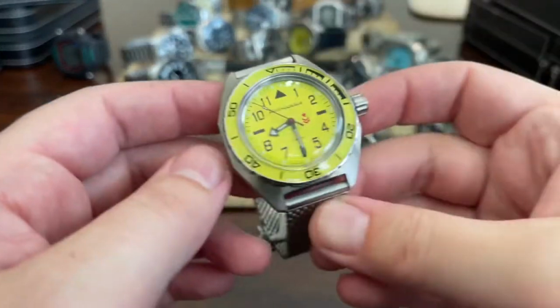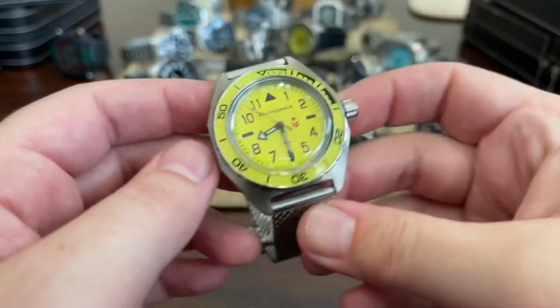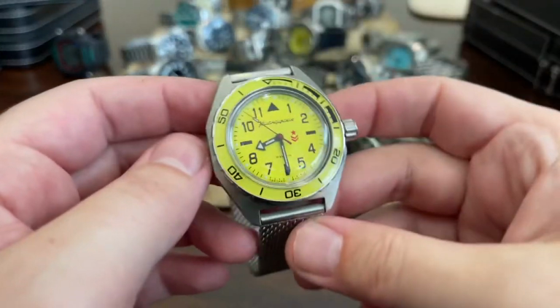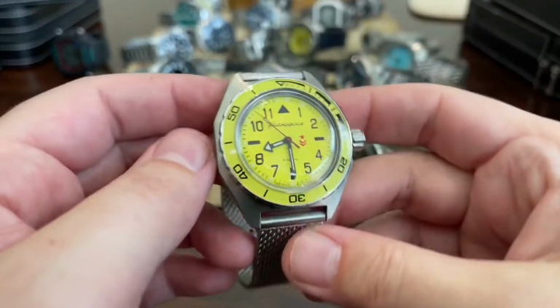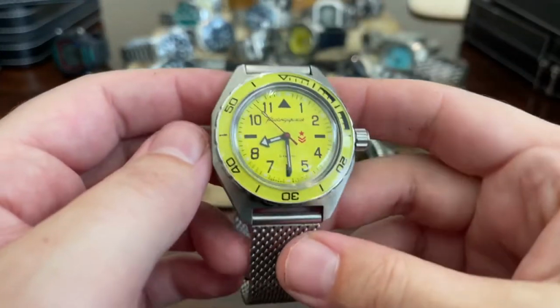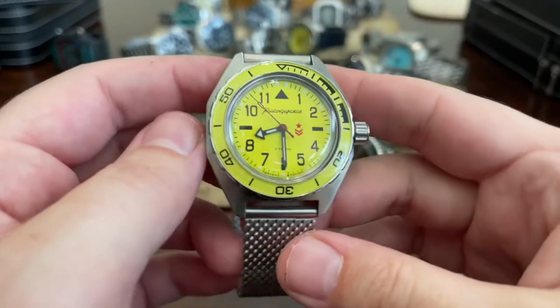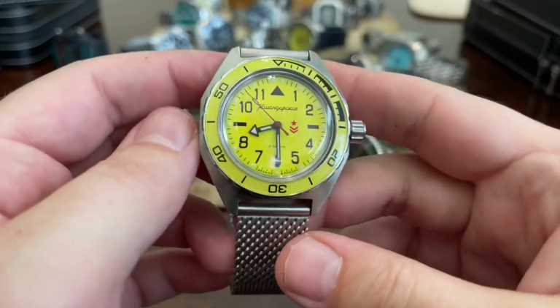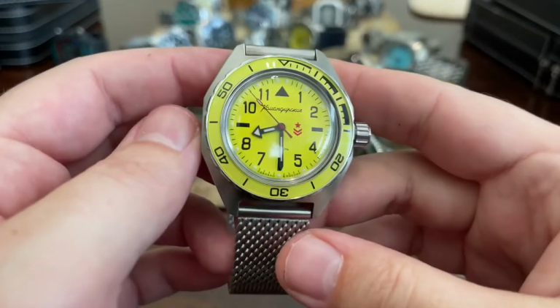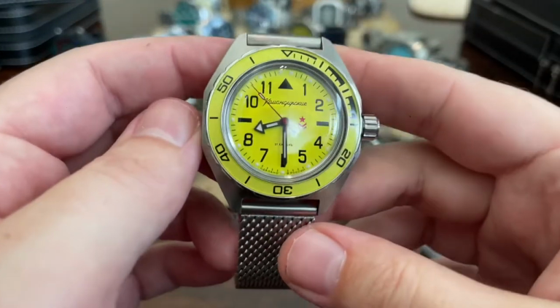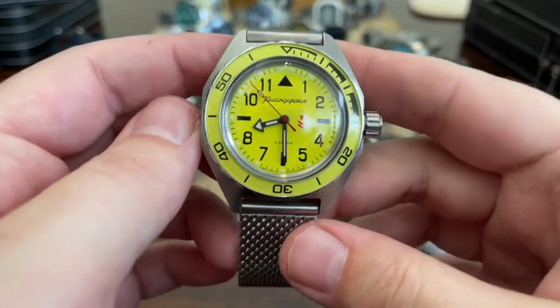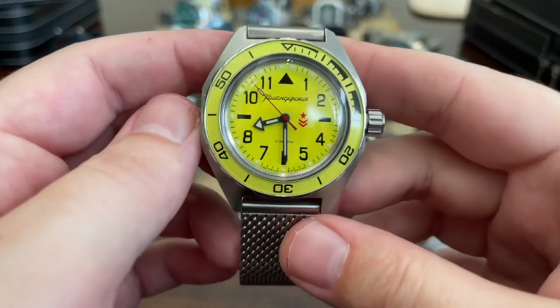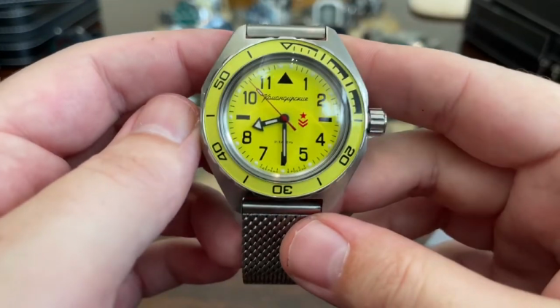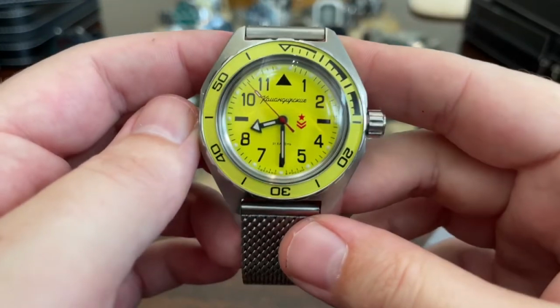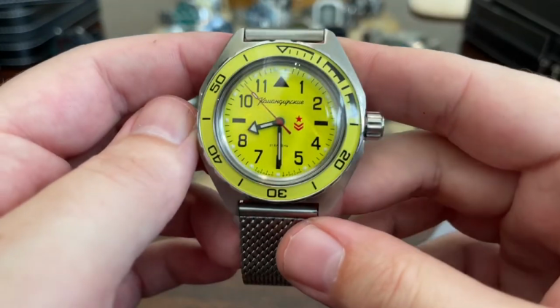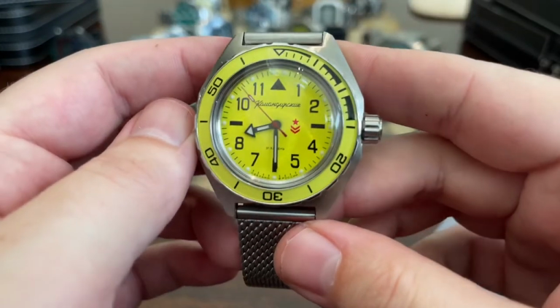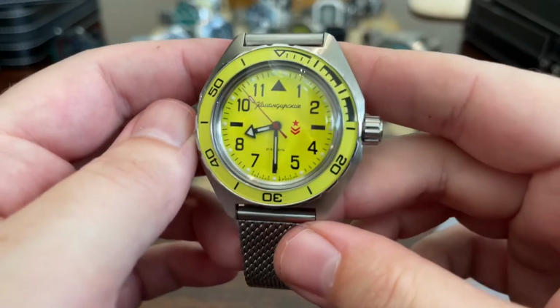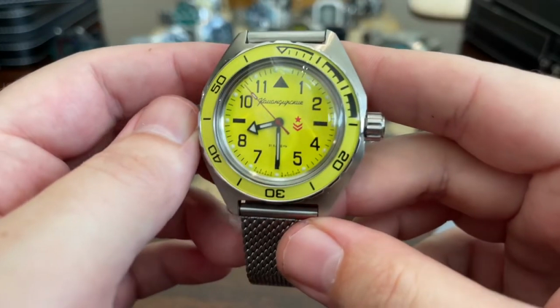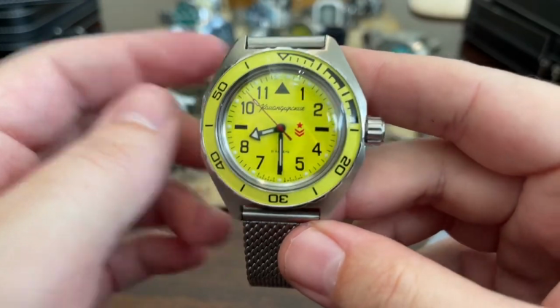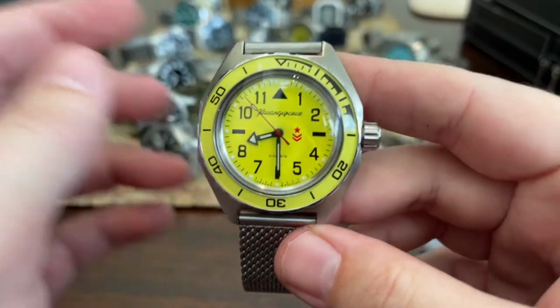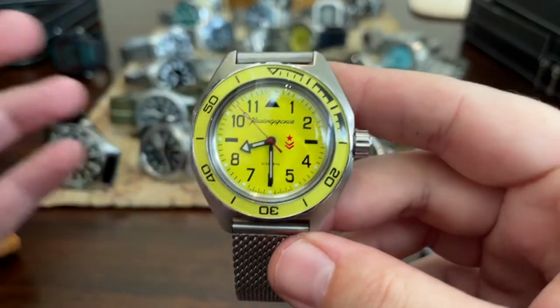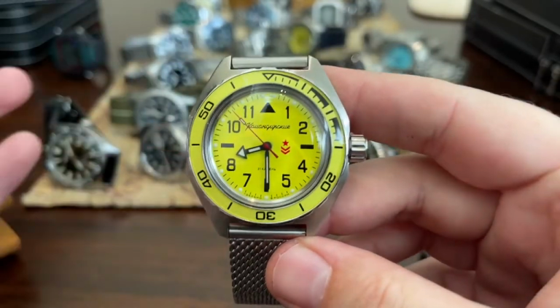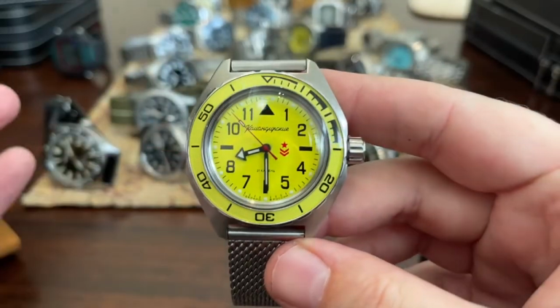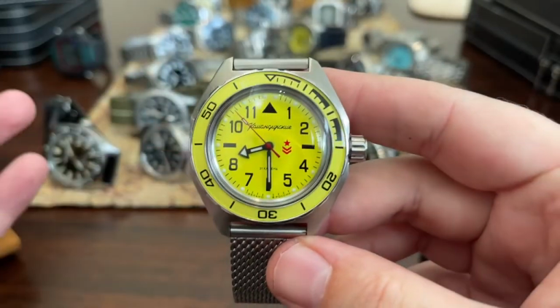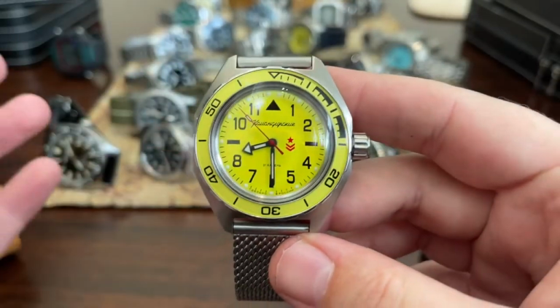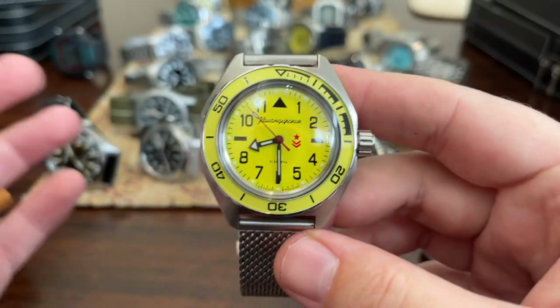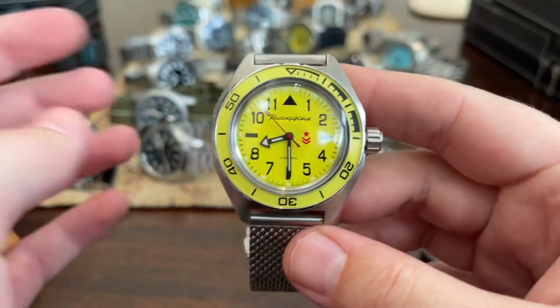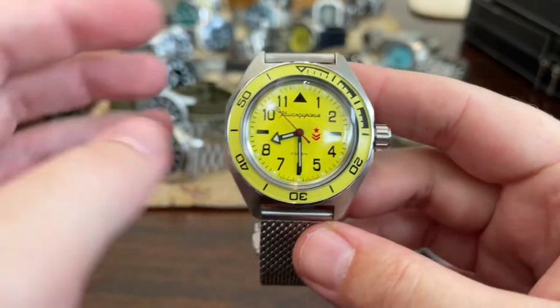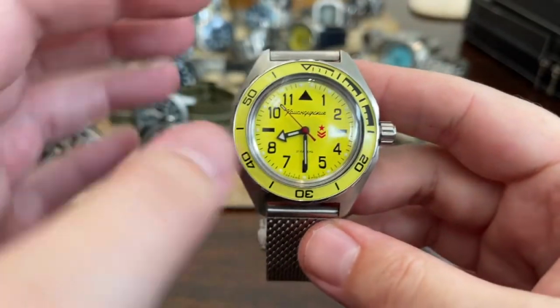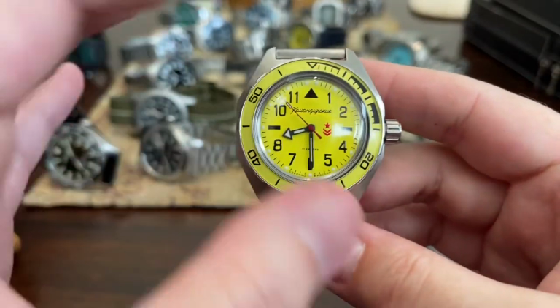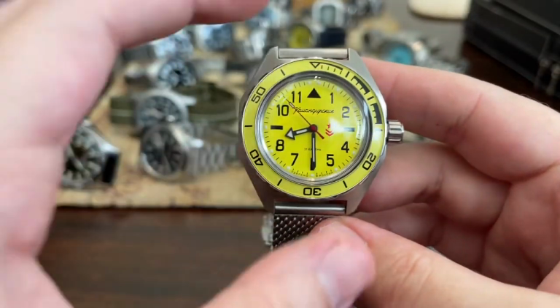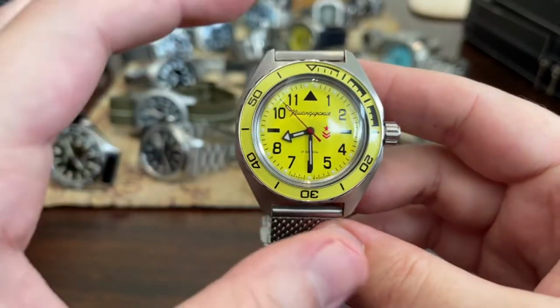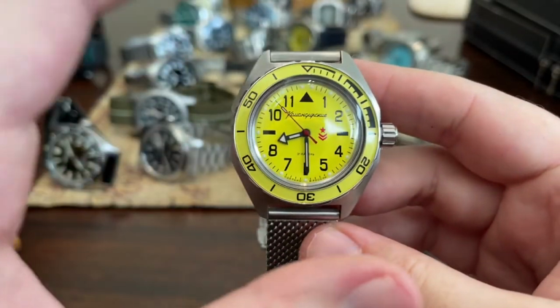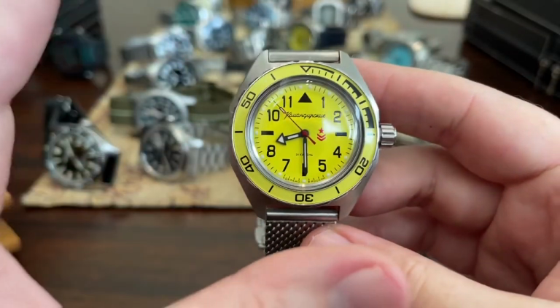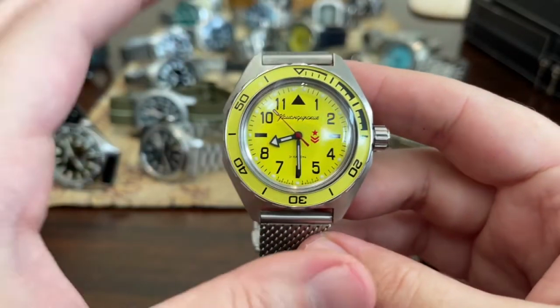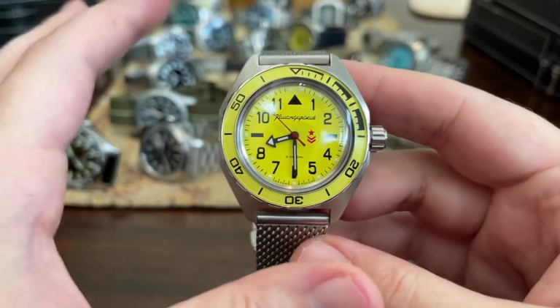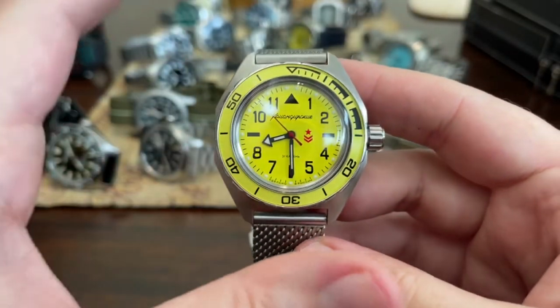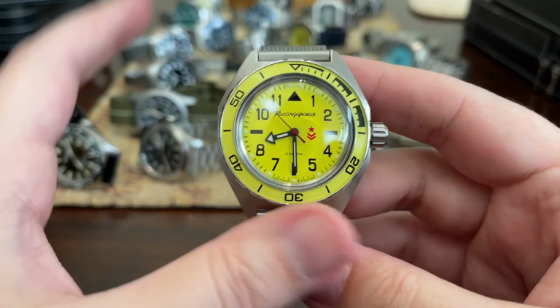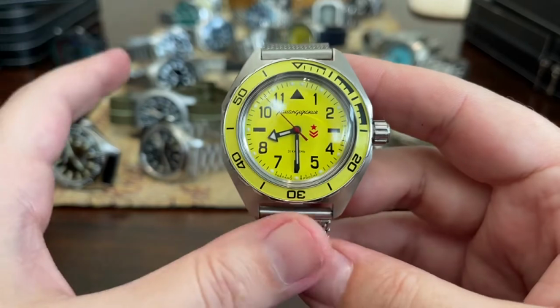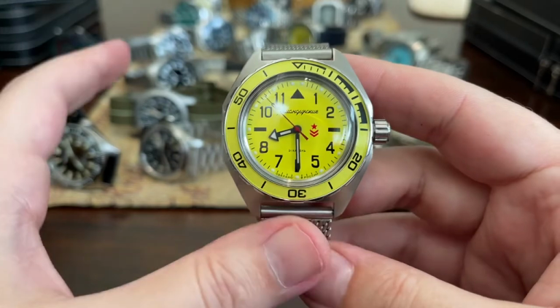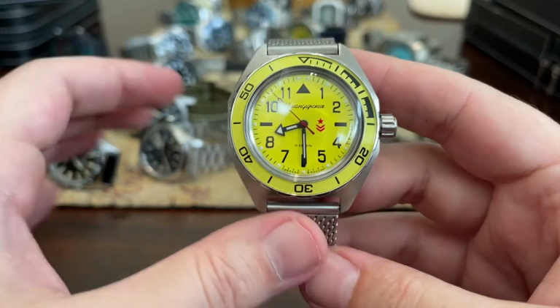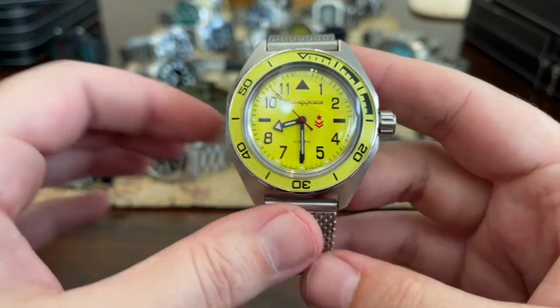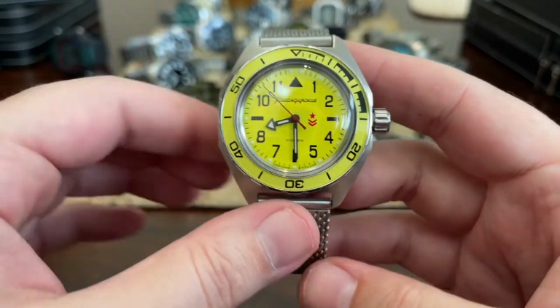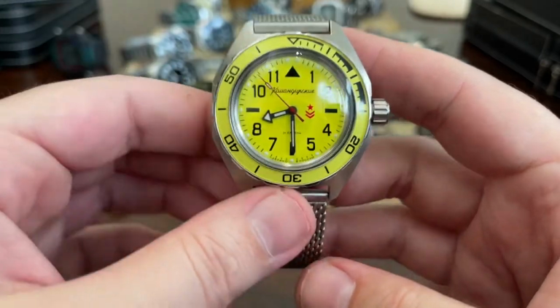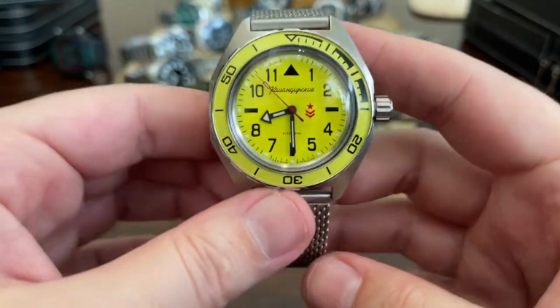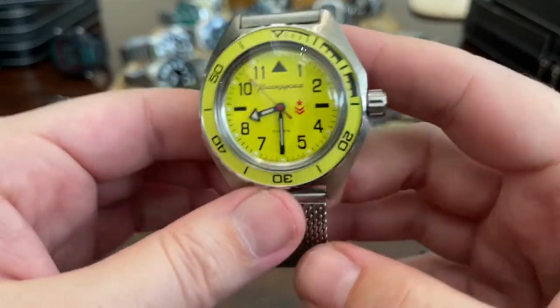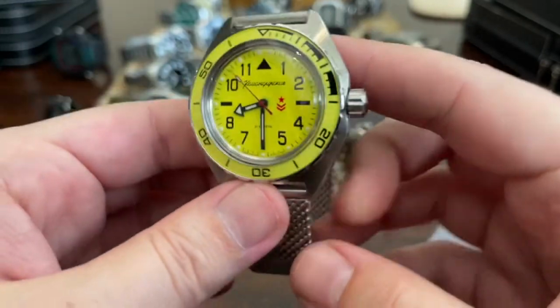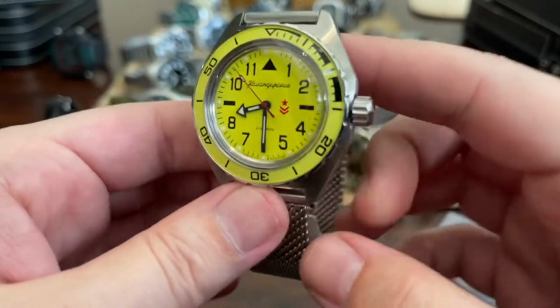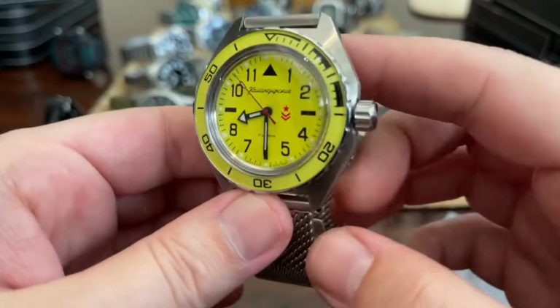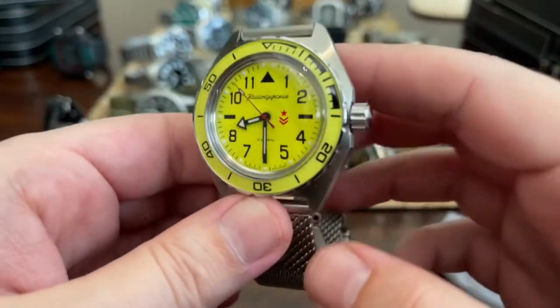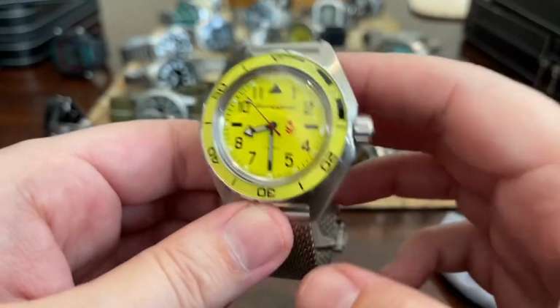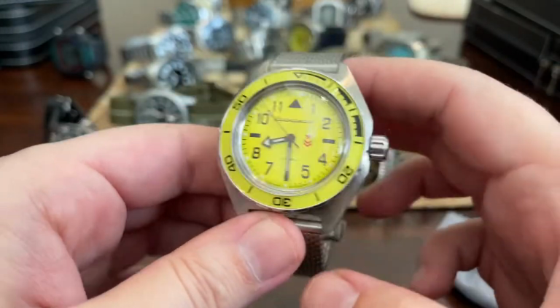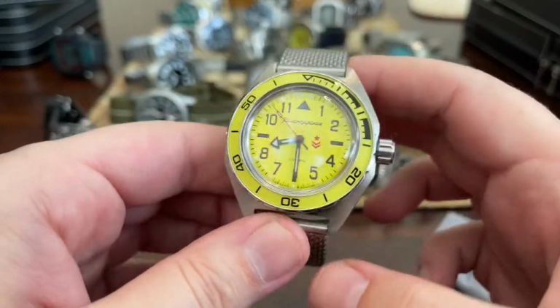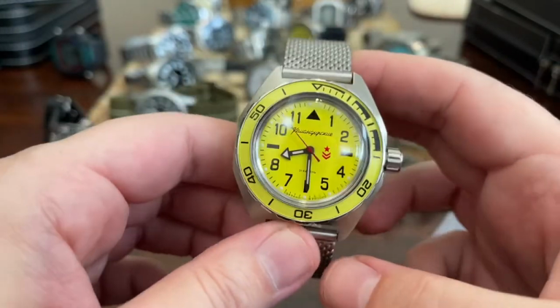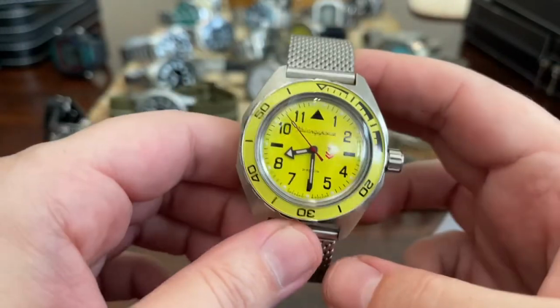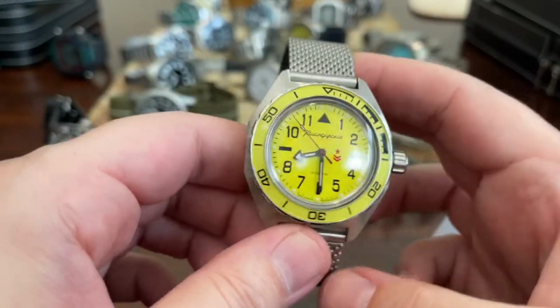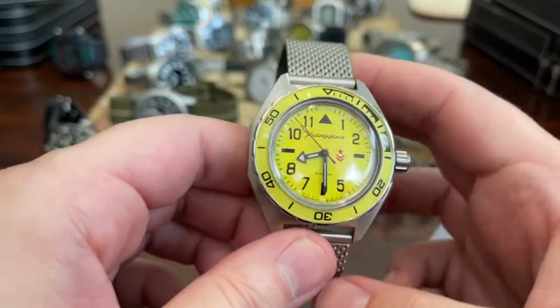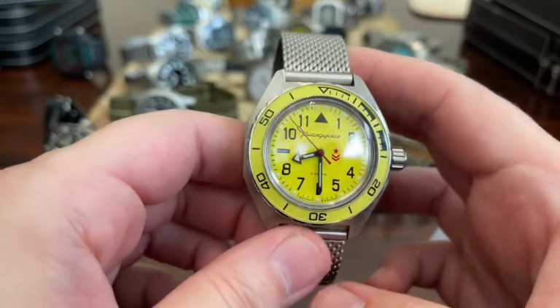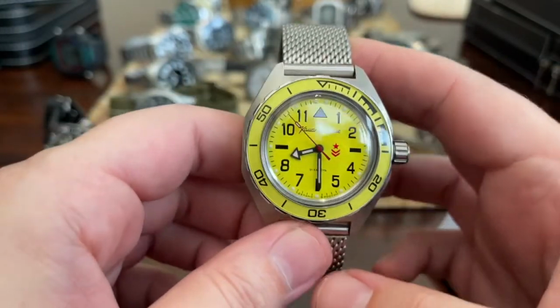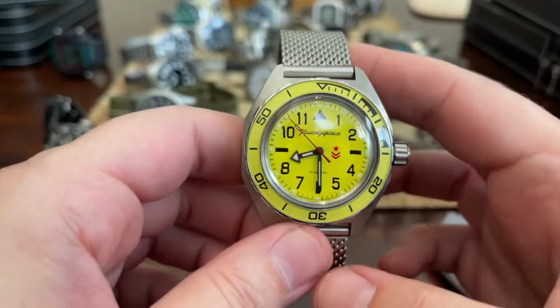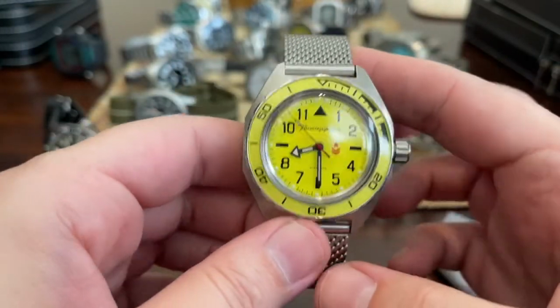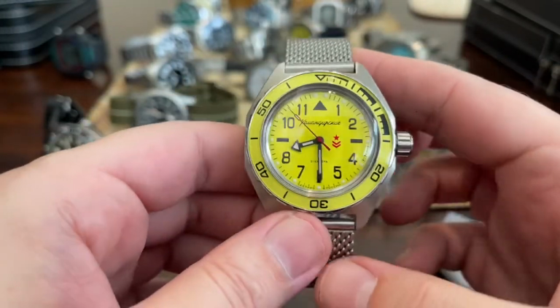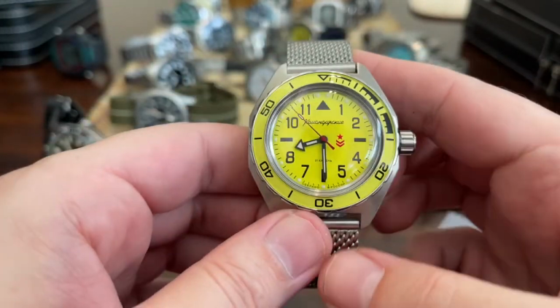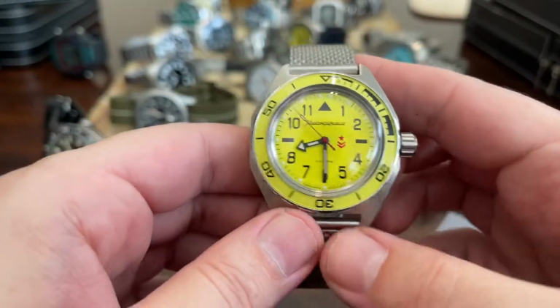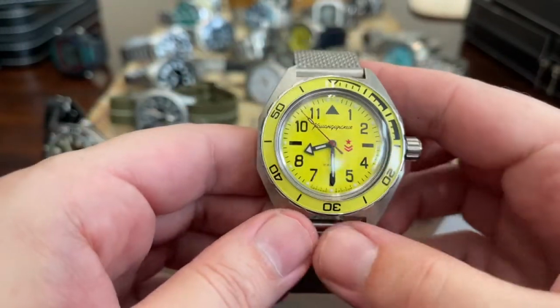Recent acquisition — the Vostok. Forget the reference number. Beautiful yellow dial. I will have a review of this coming up very soon.